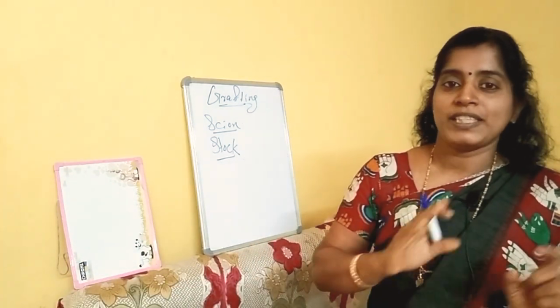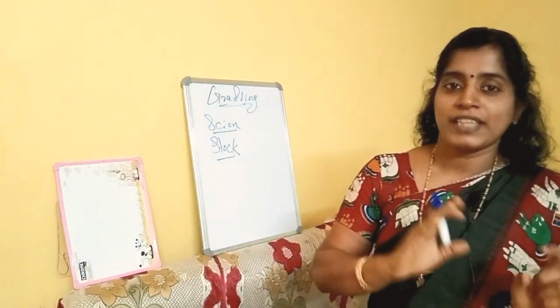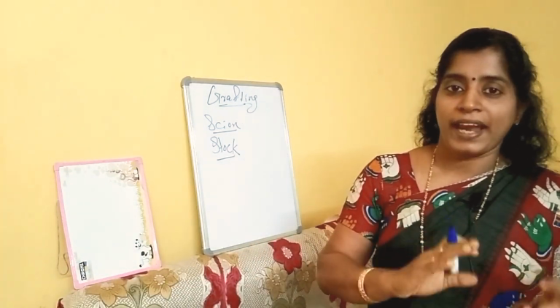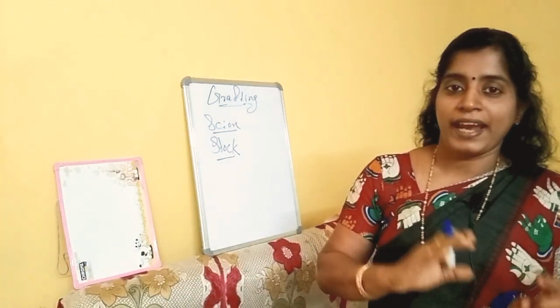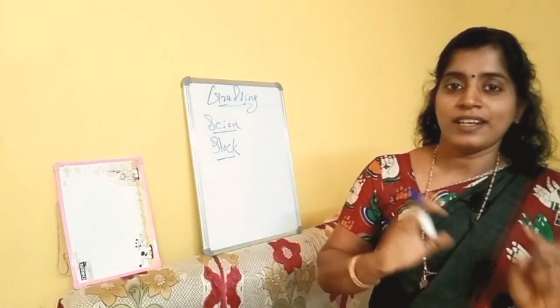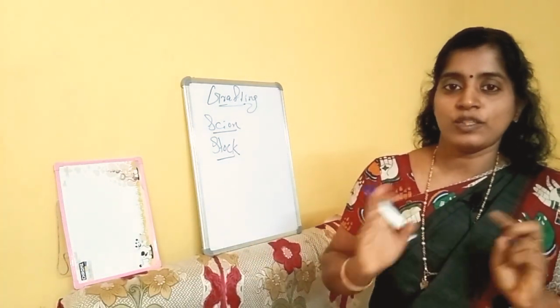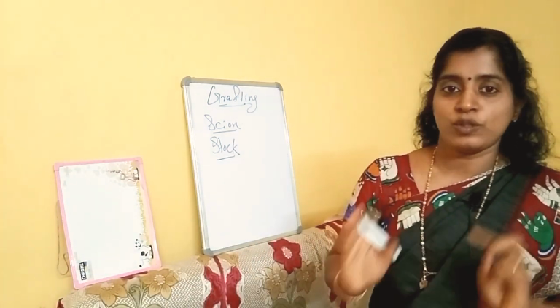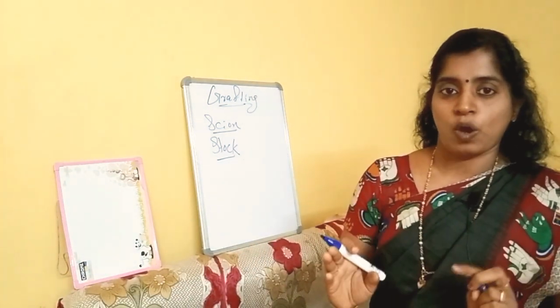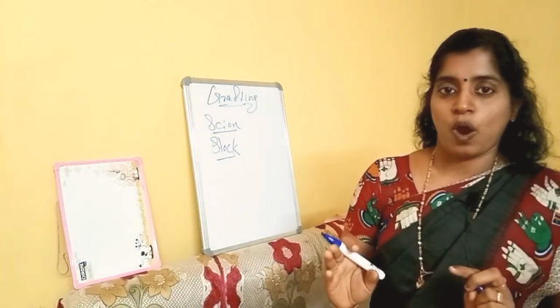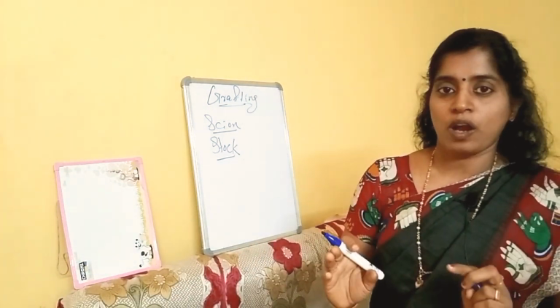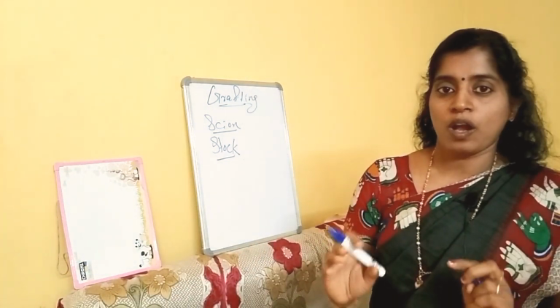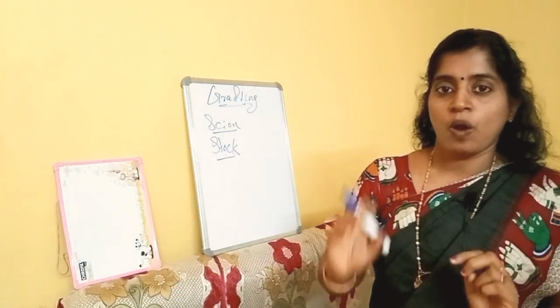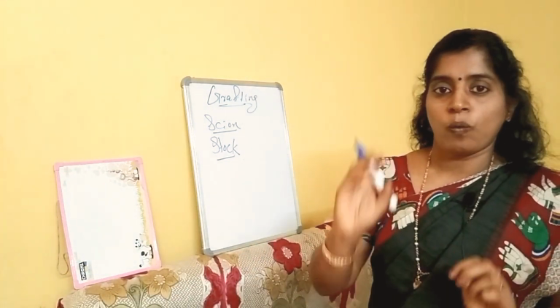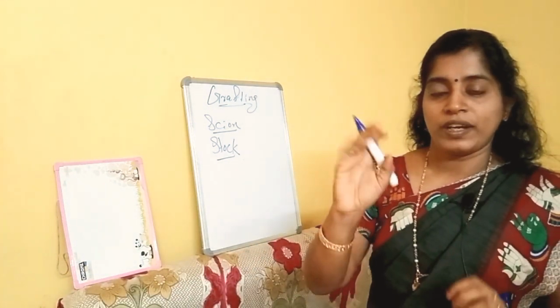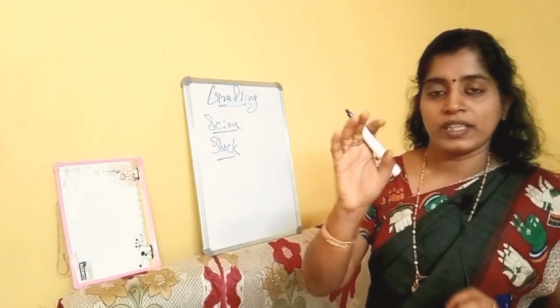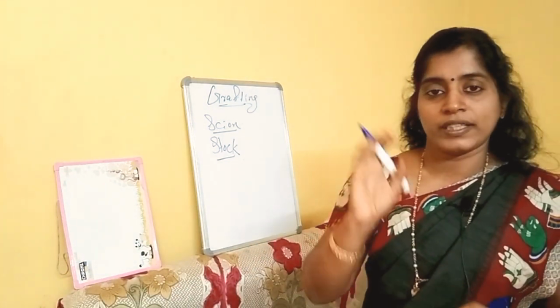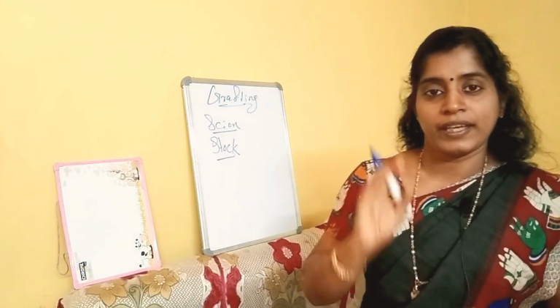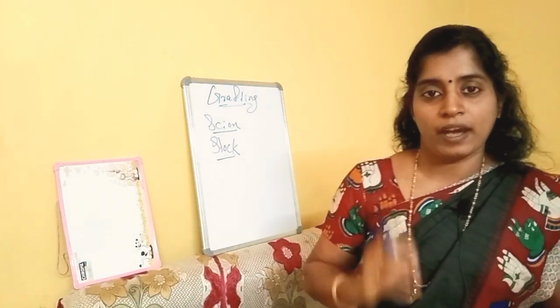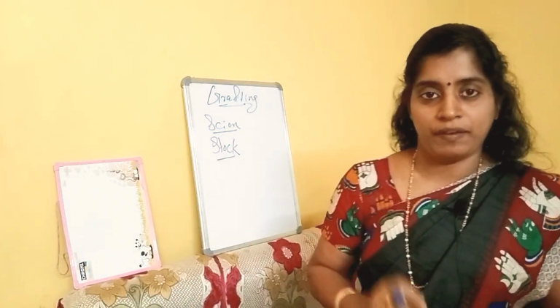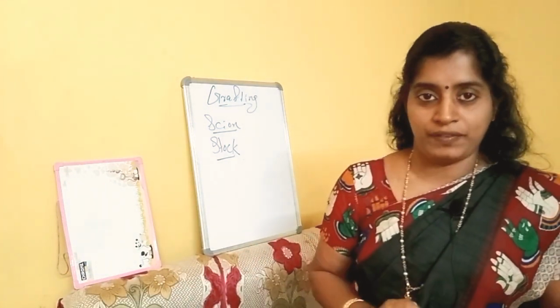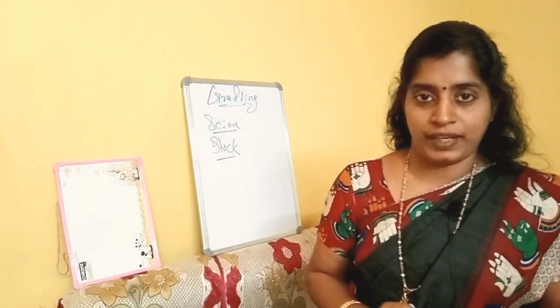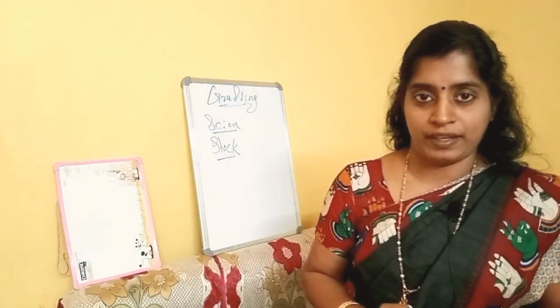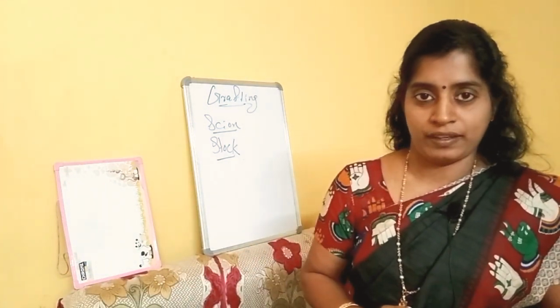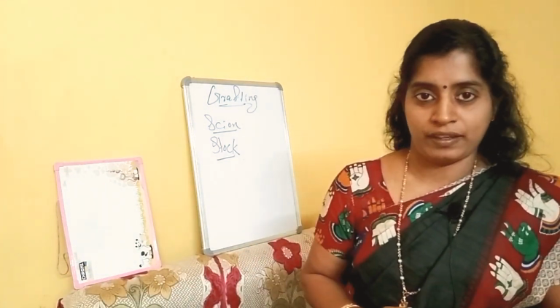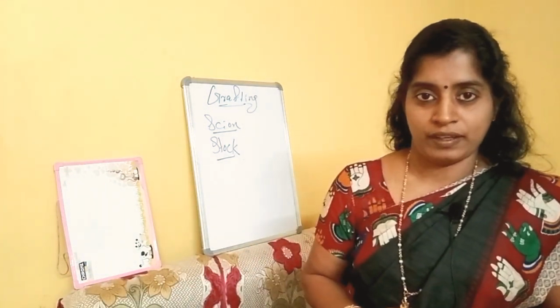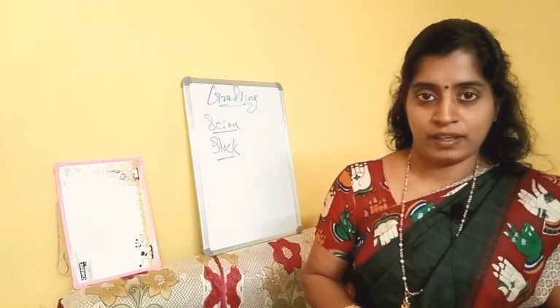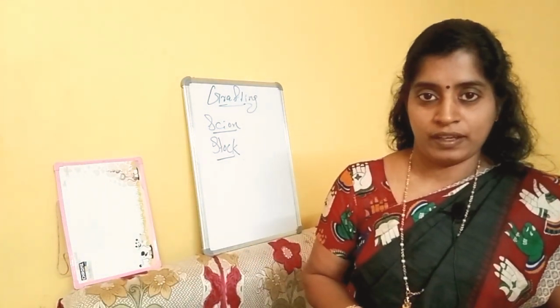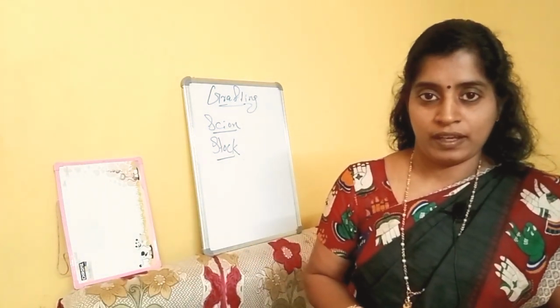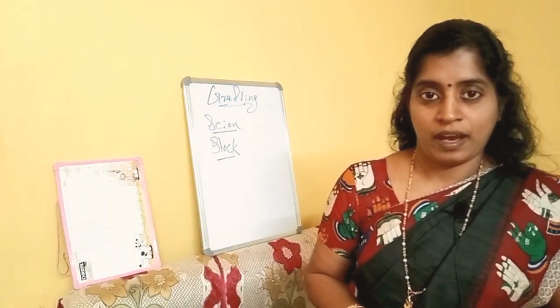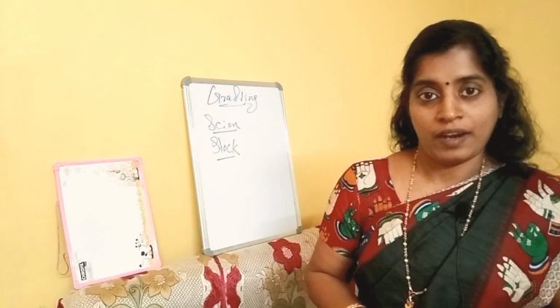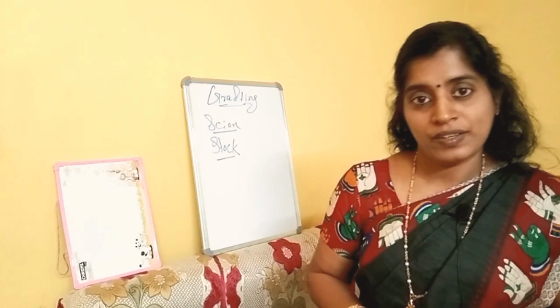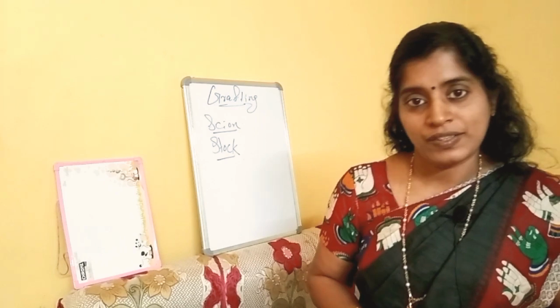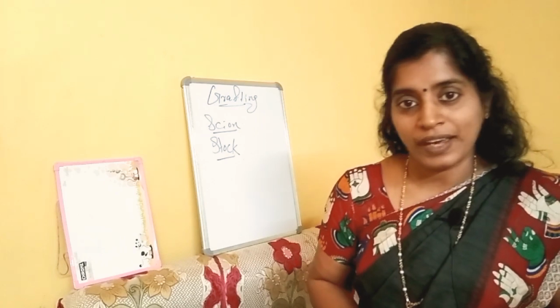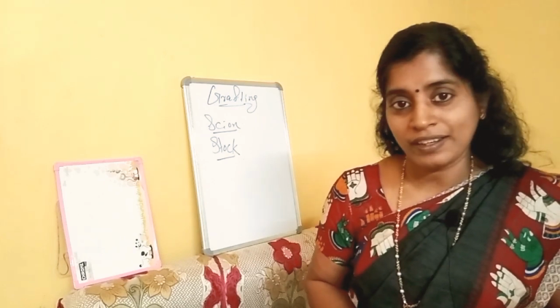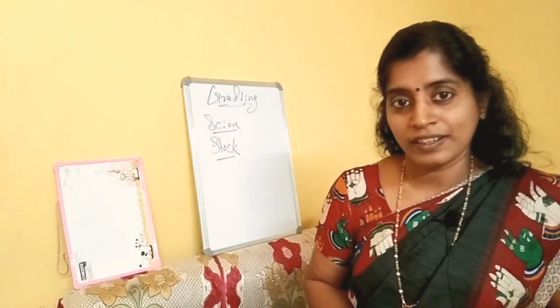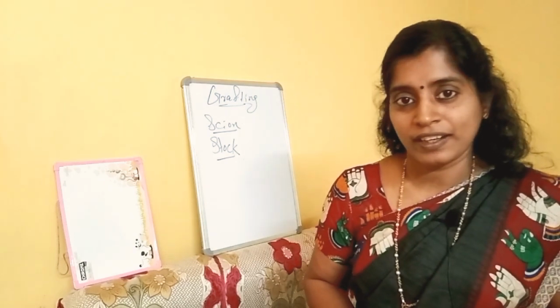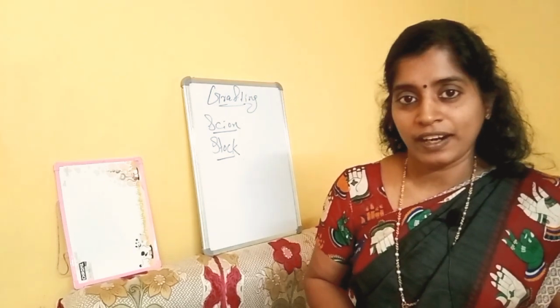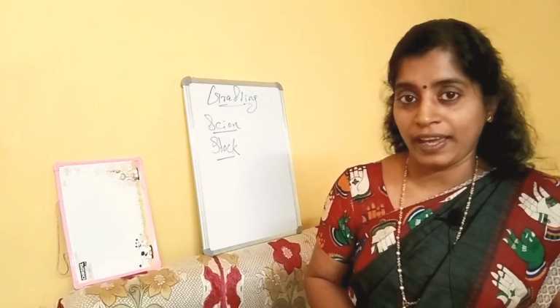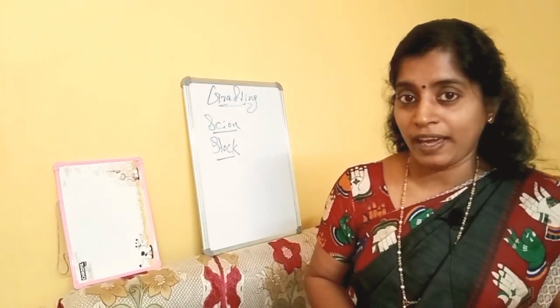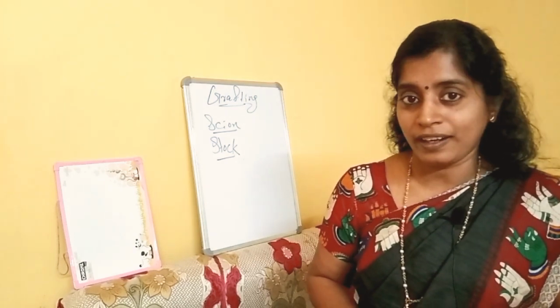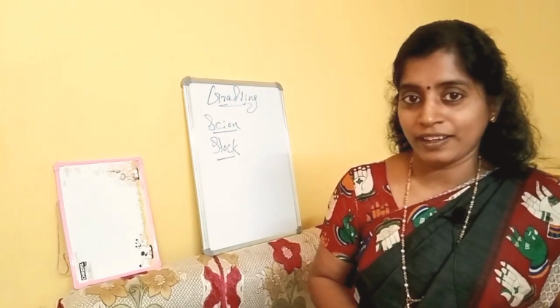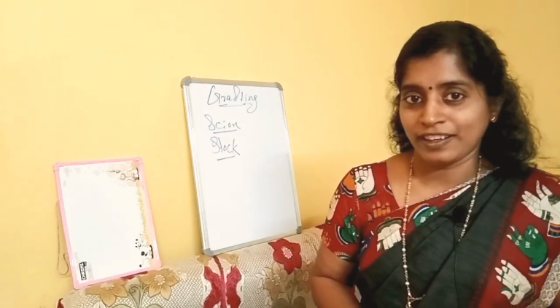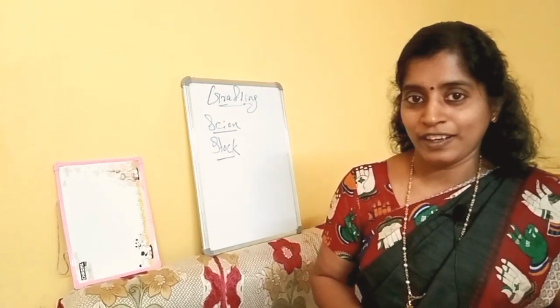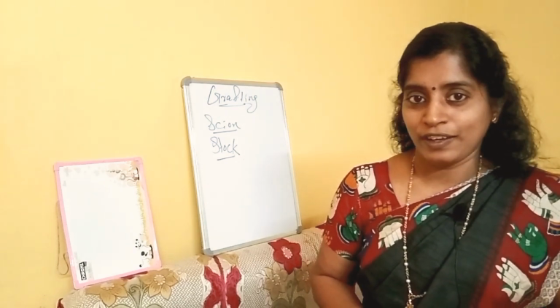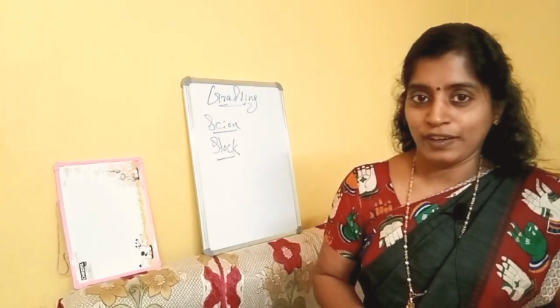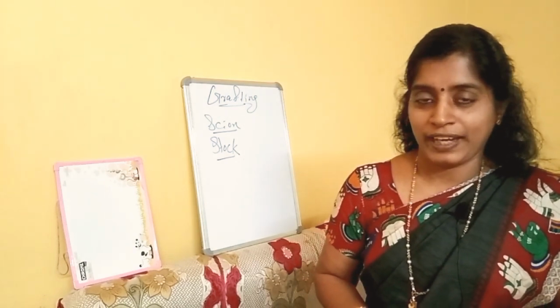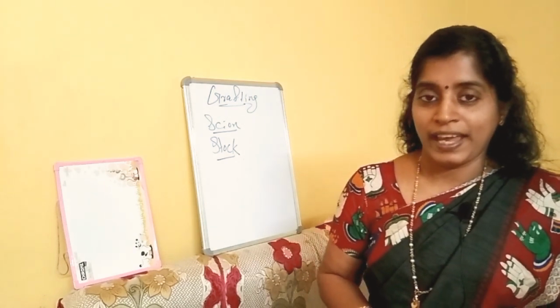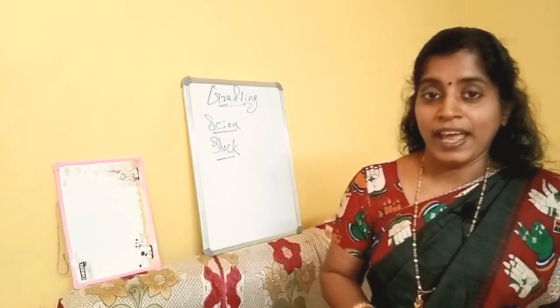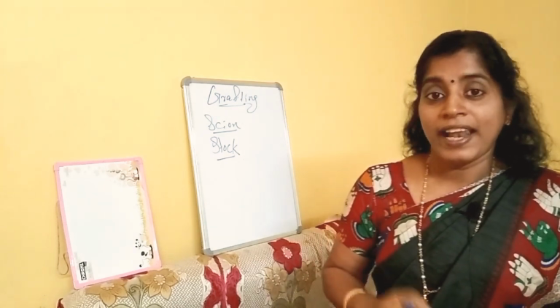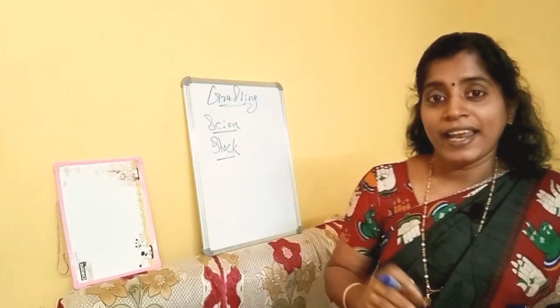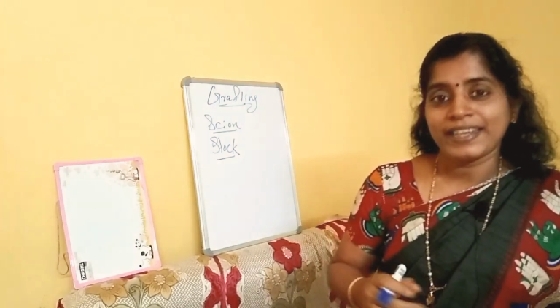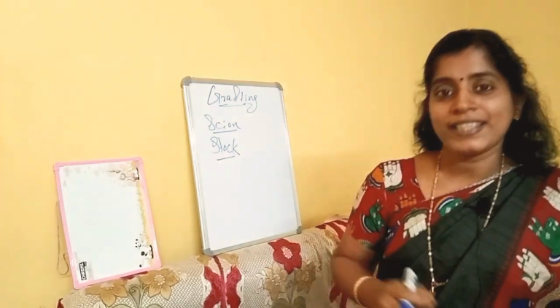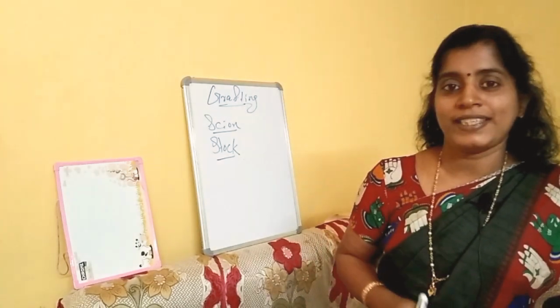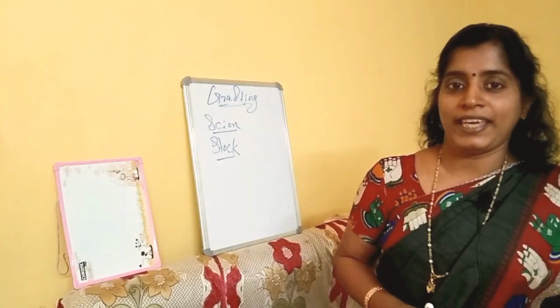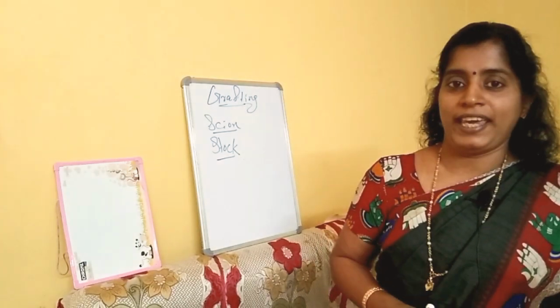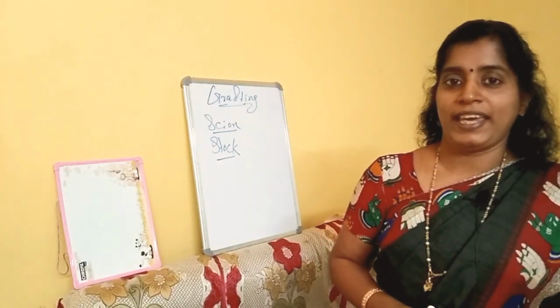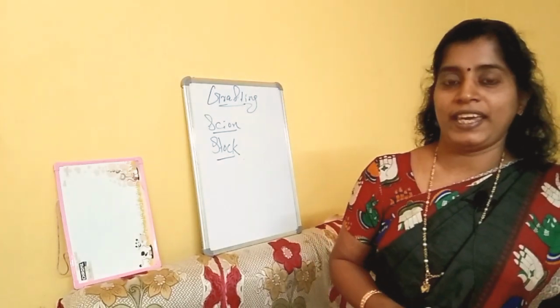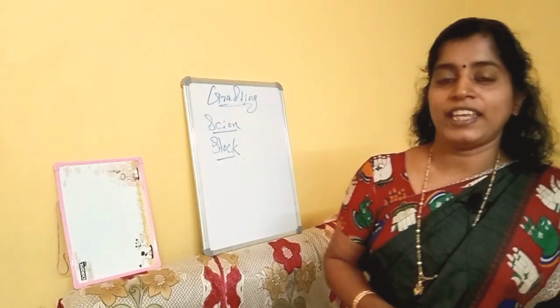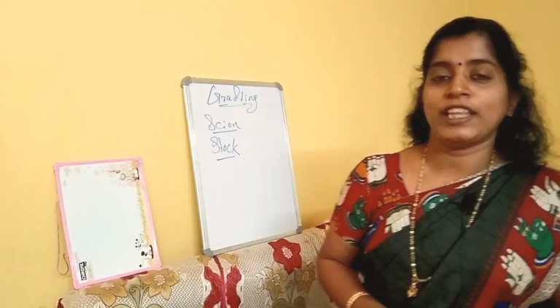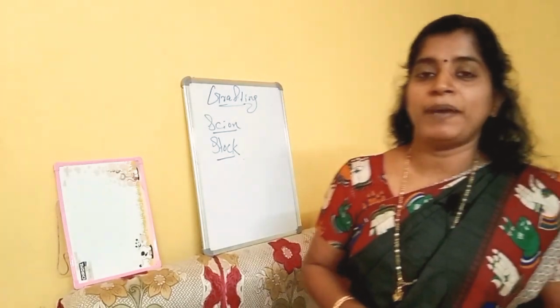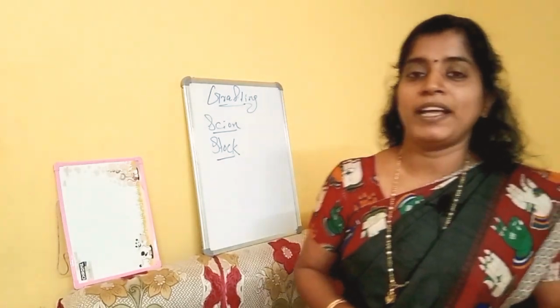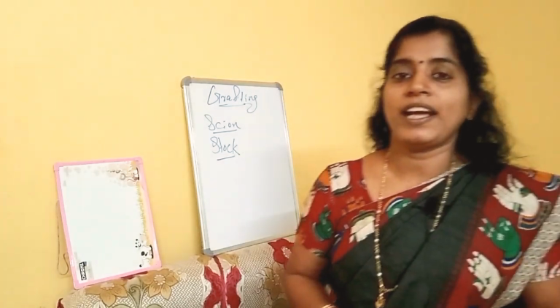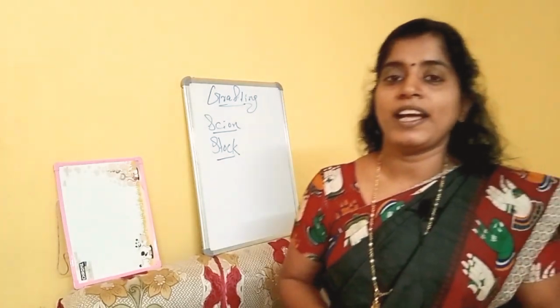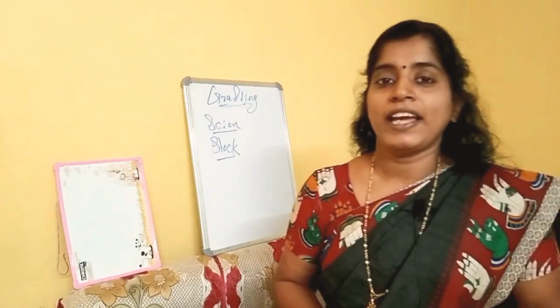For scion and stock — what is grafting? Understand? Clear? Okay, let us see.